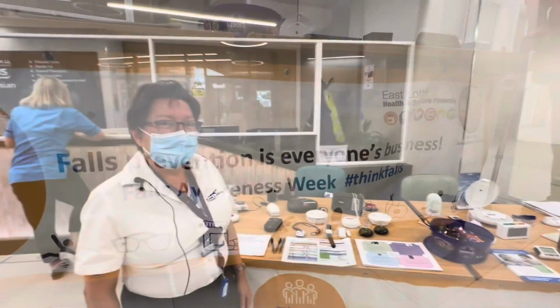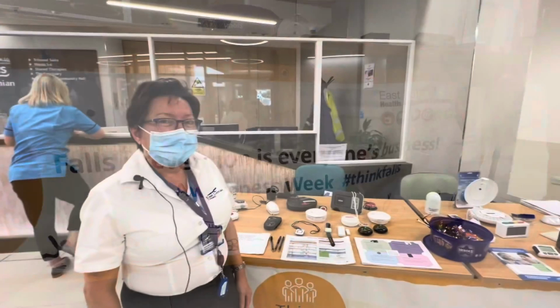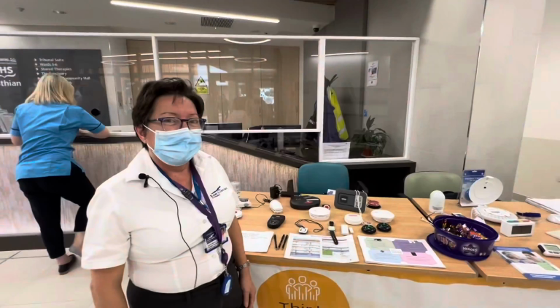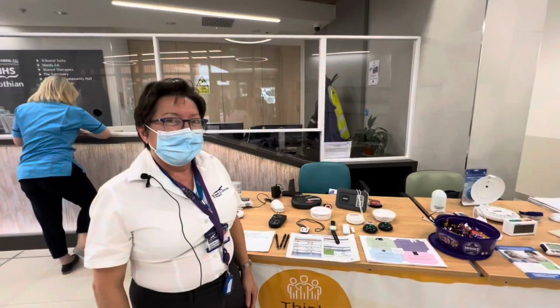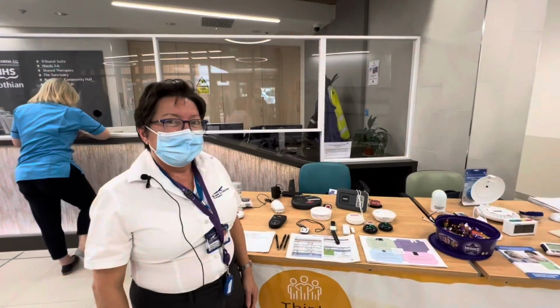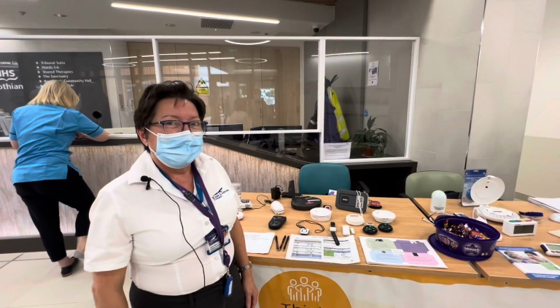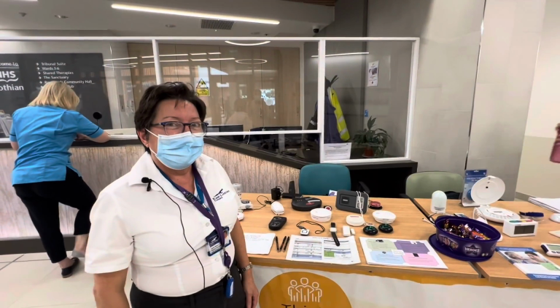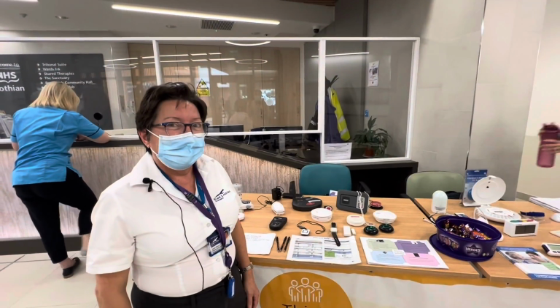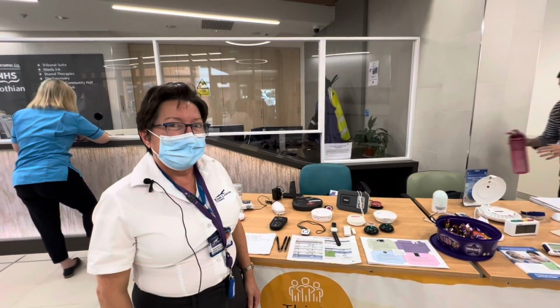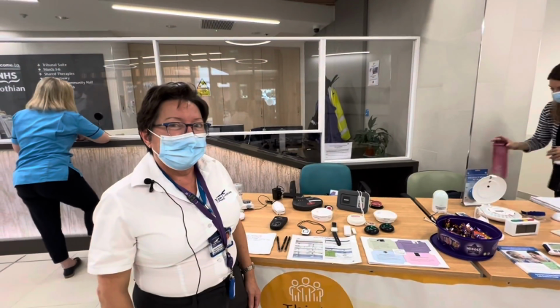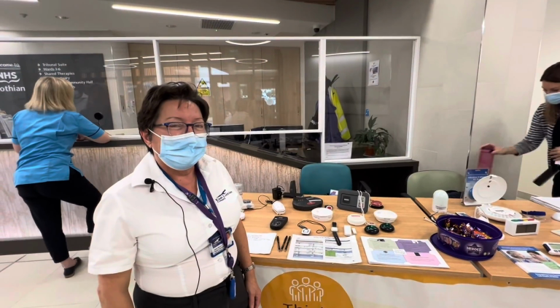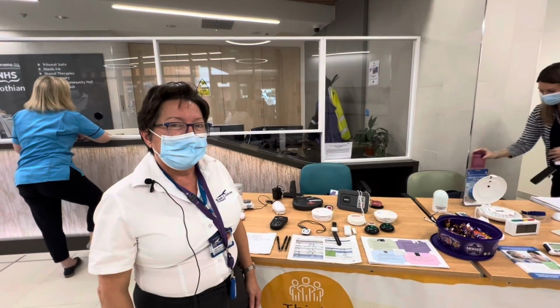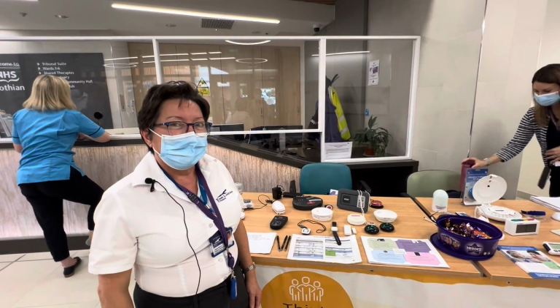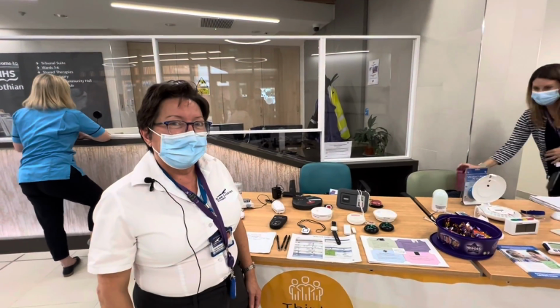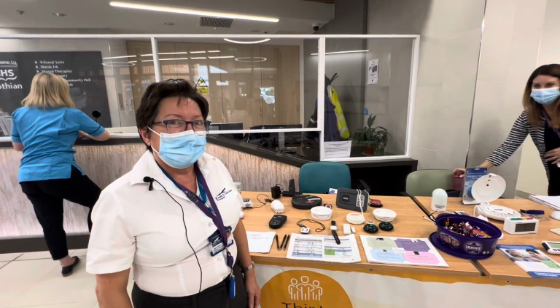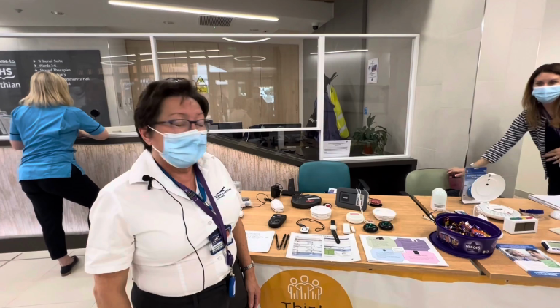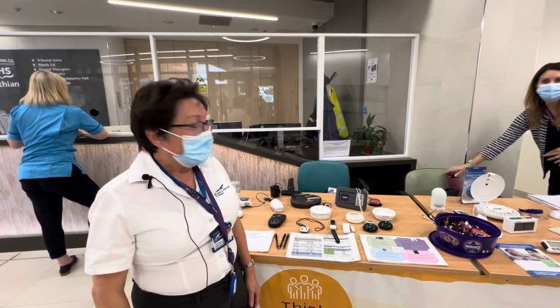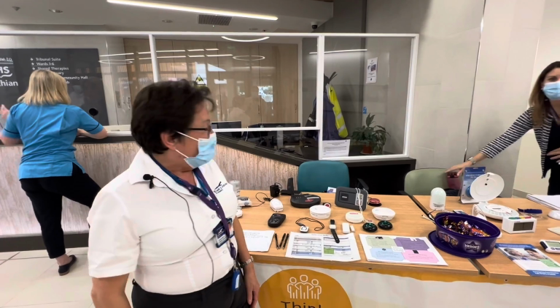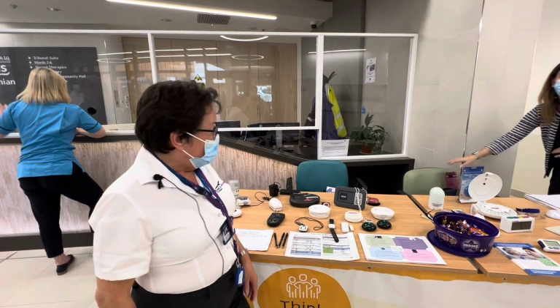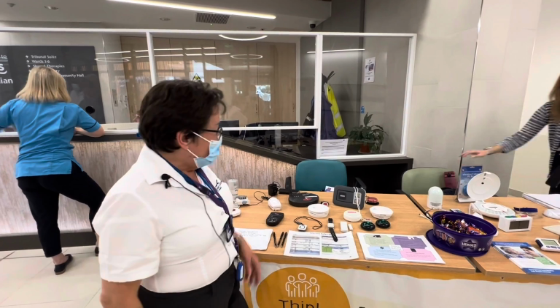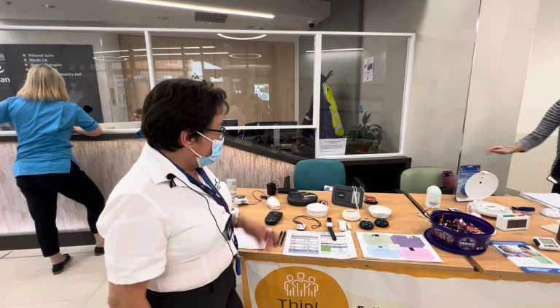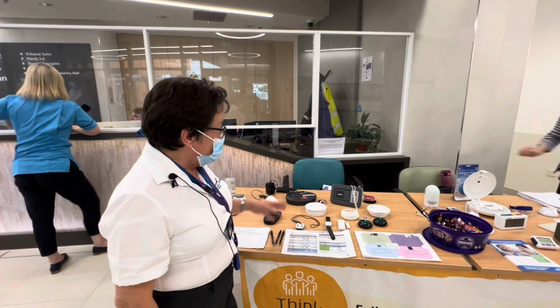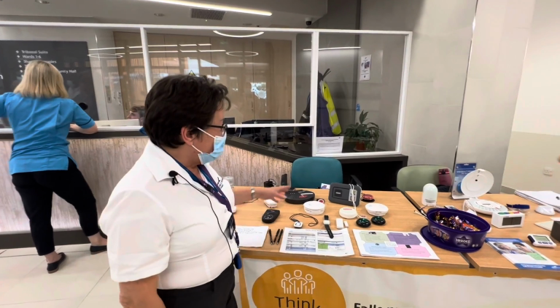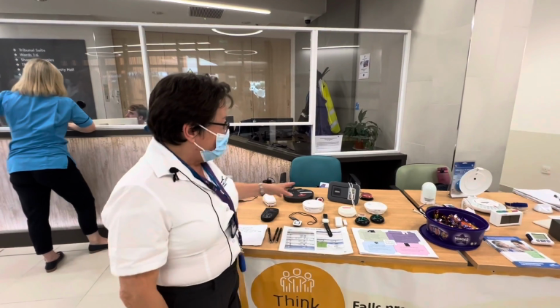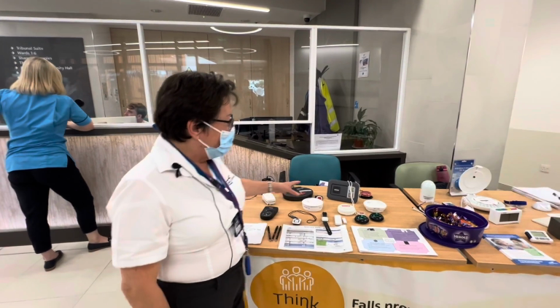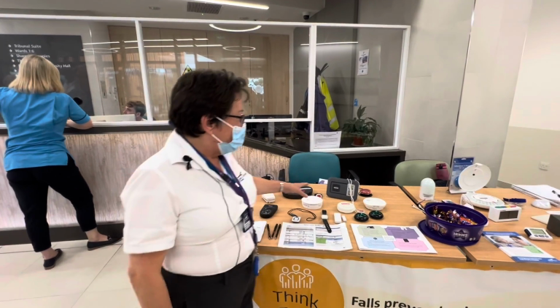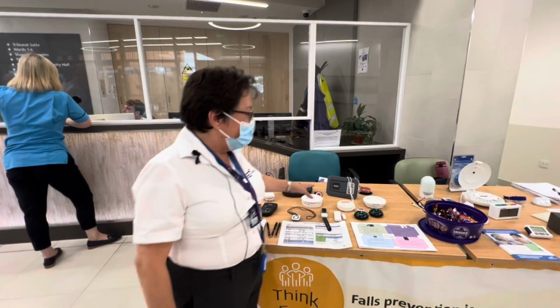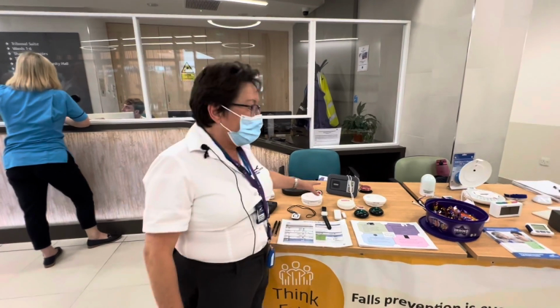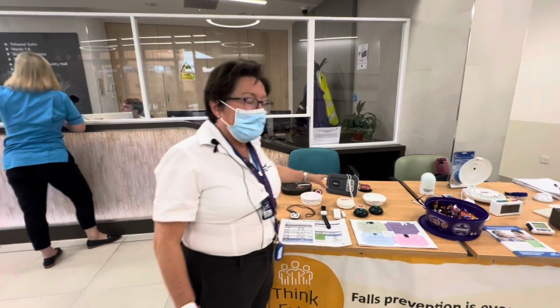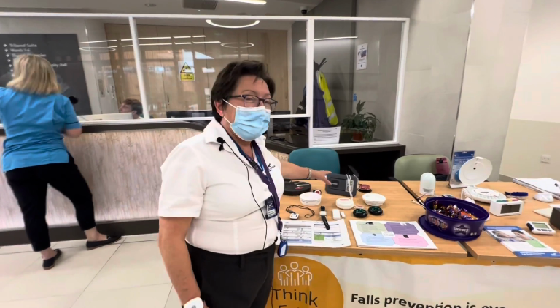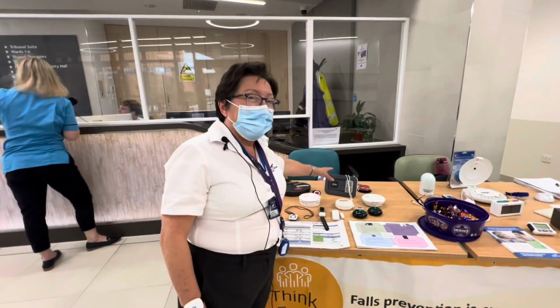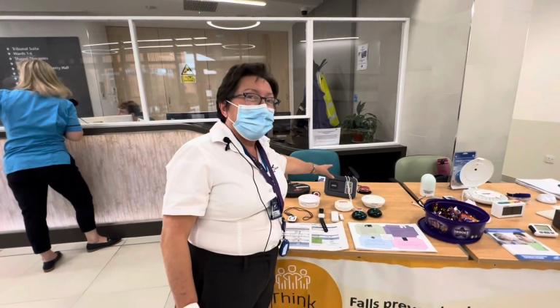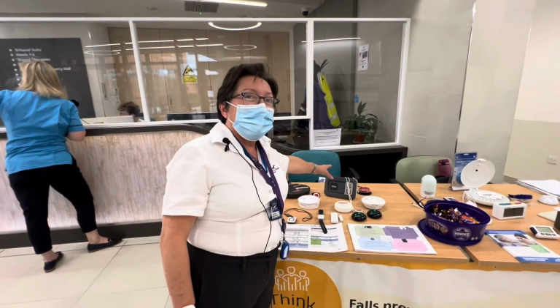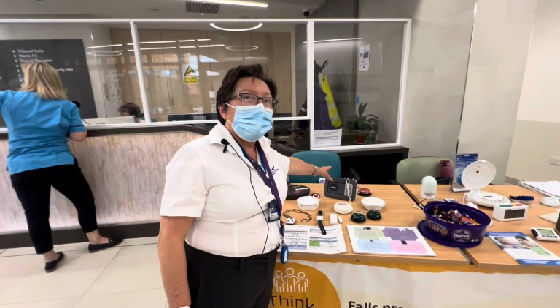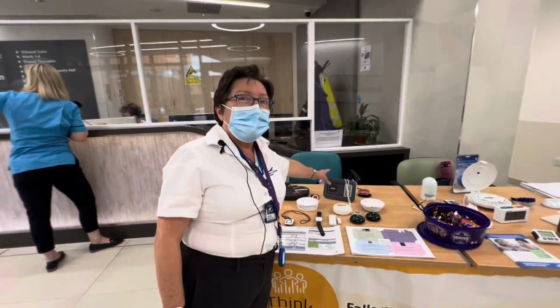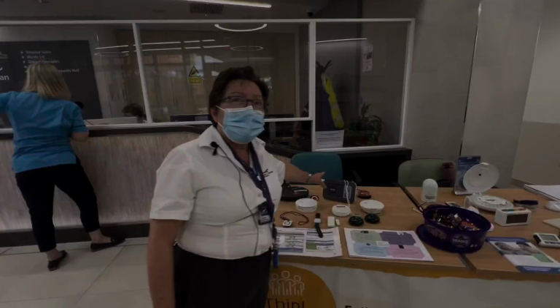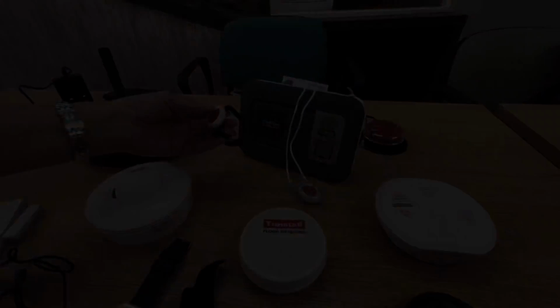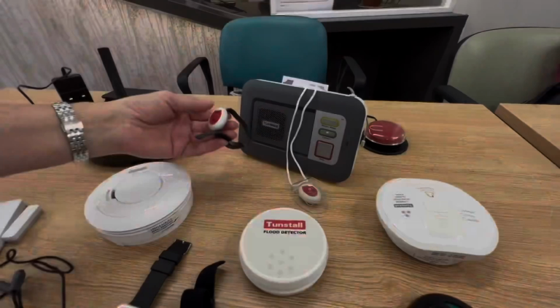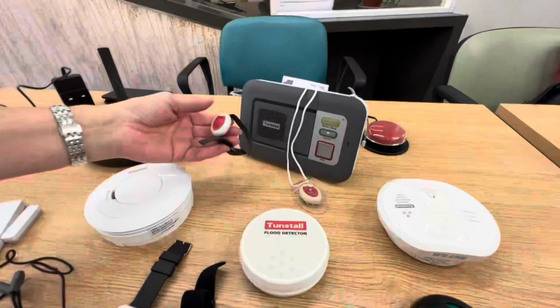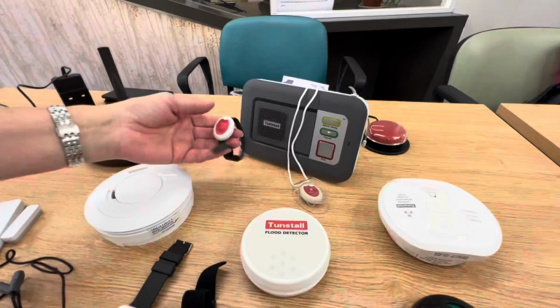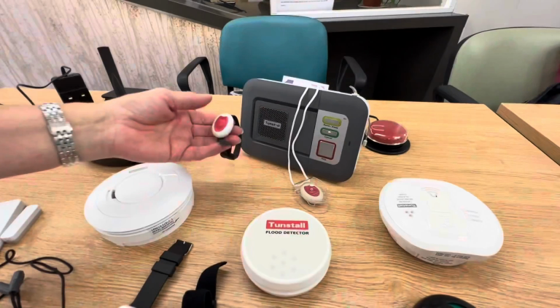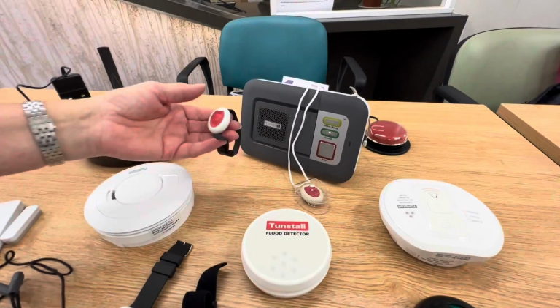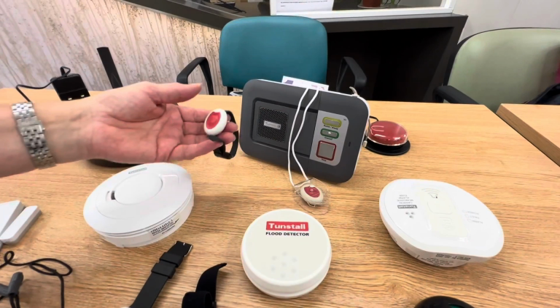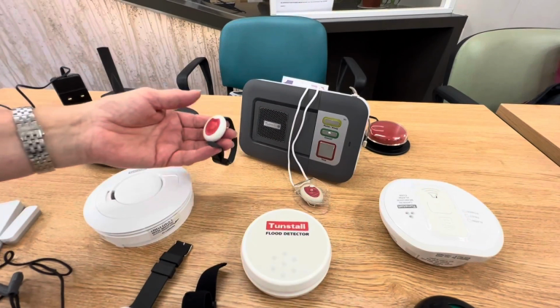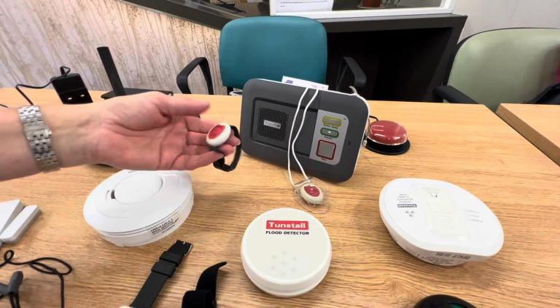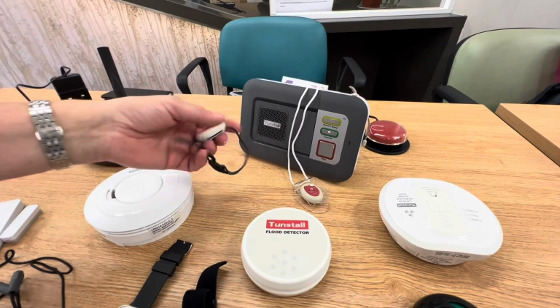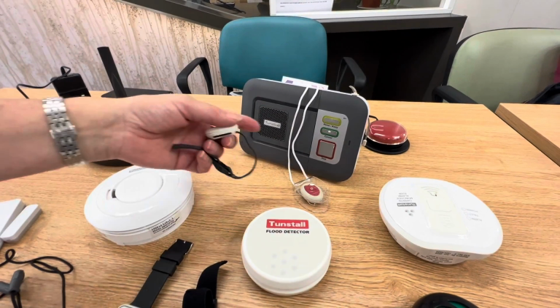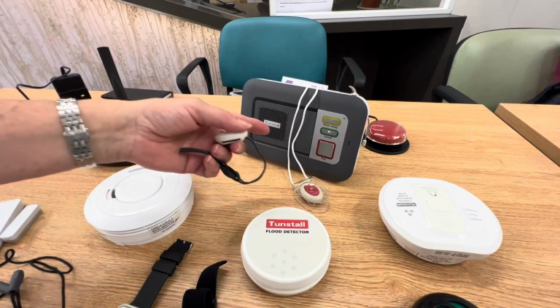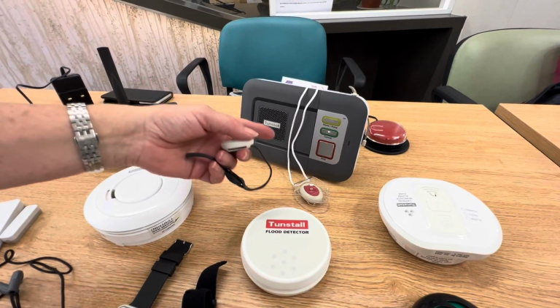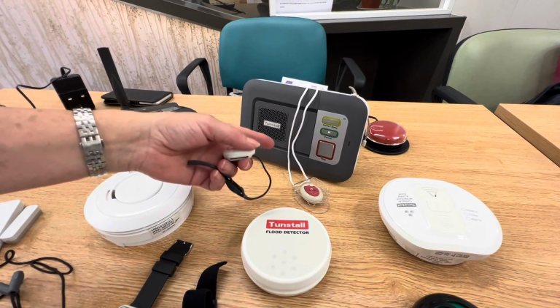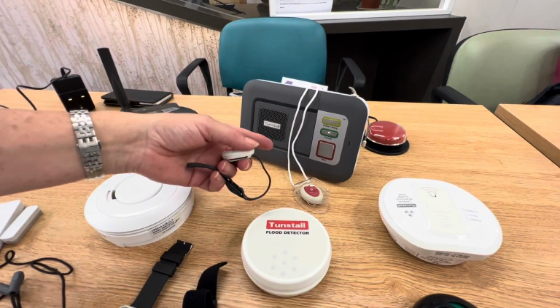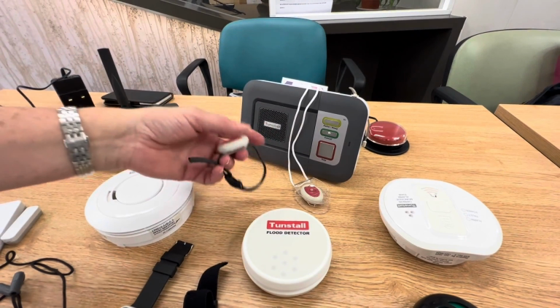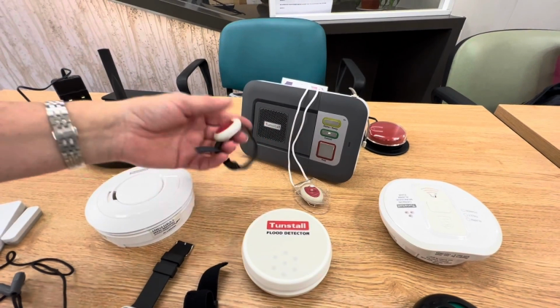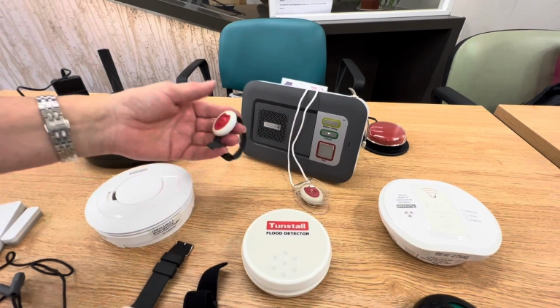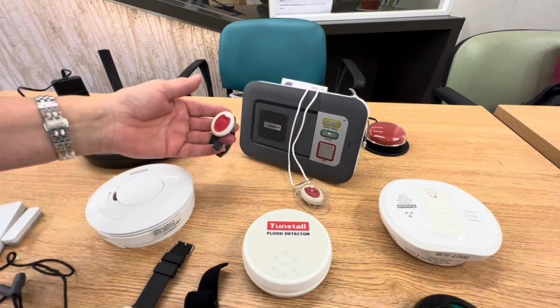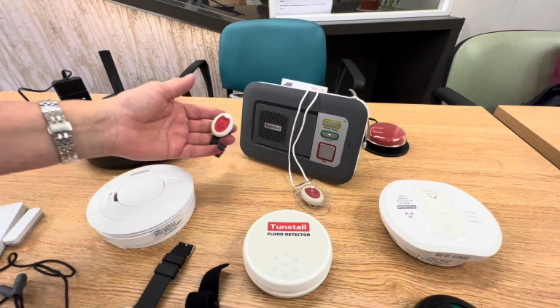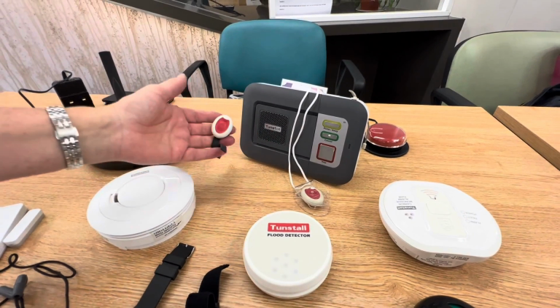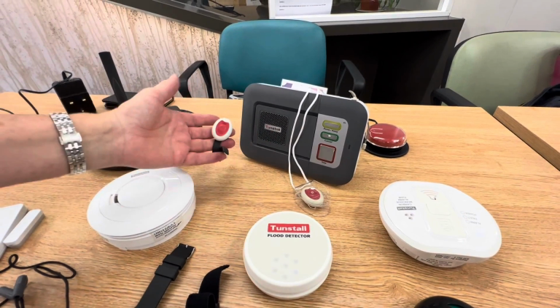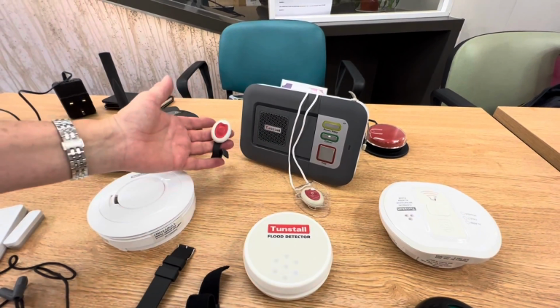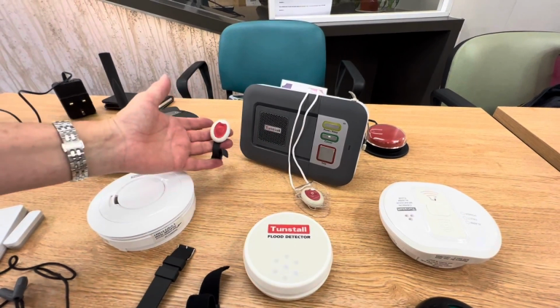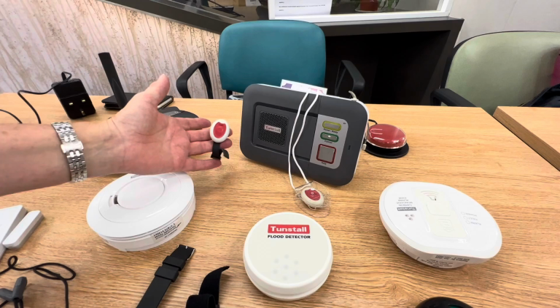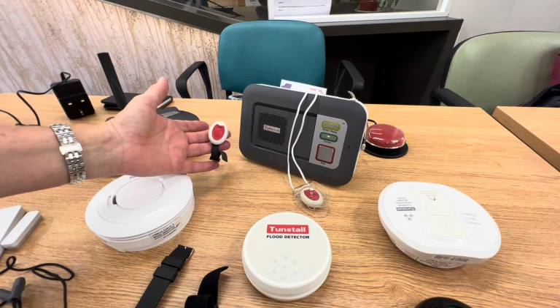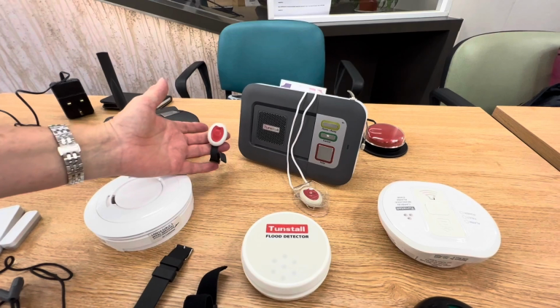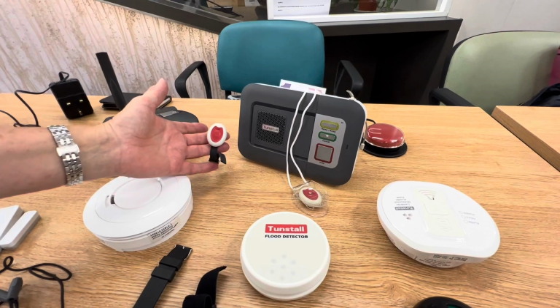Generally with the community alarm, you would have a pendant that somebody would wear either around their neck or on their wrist.